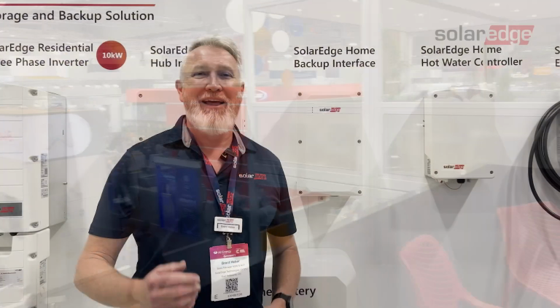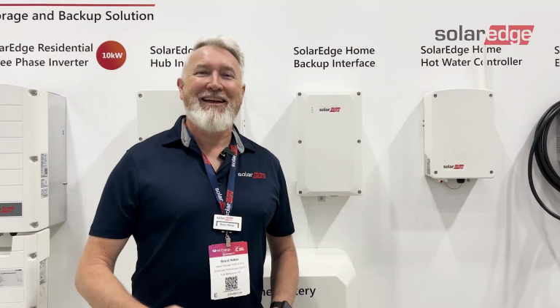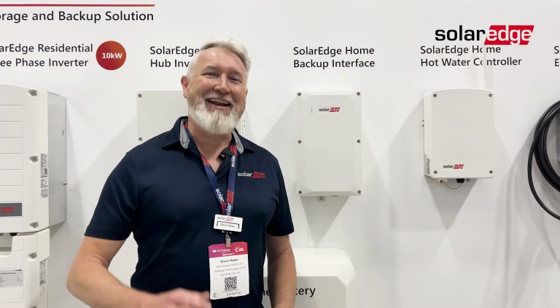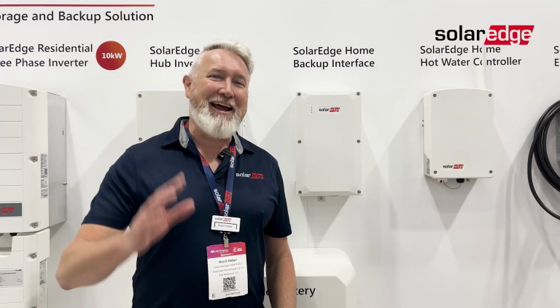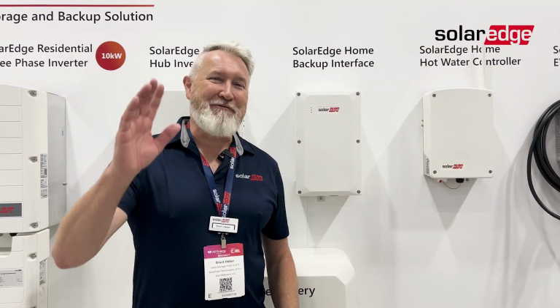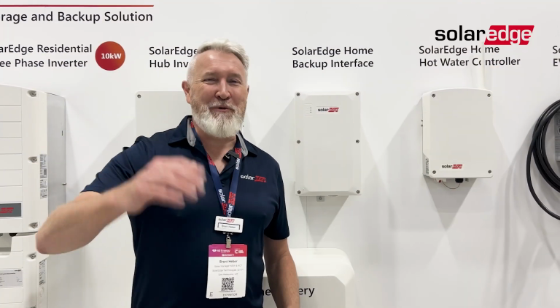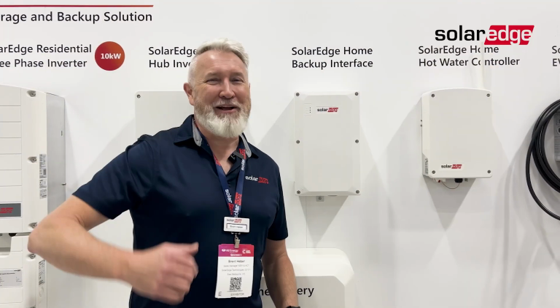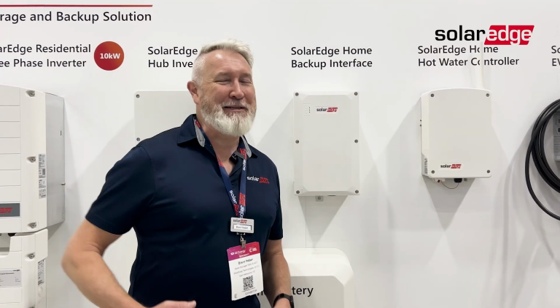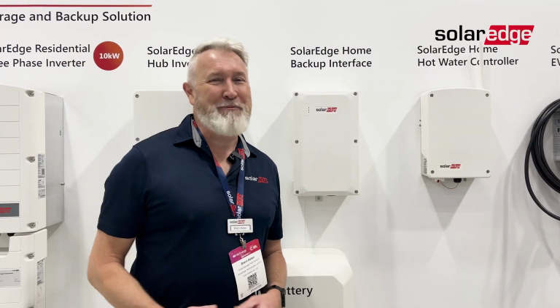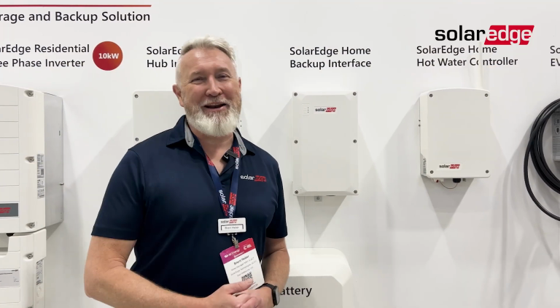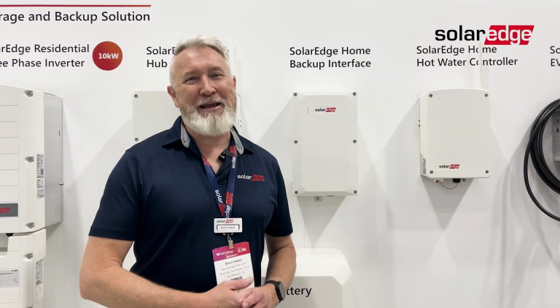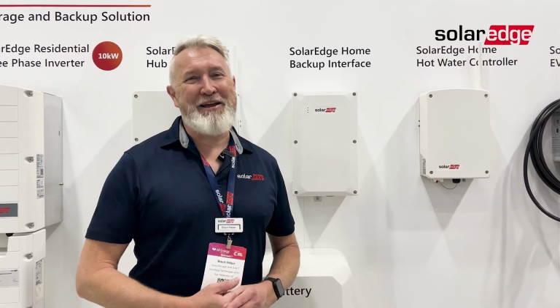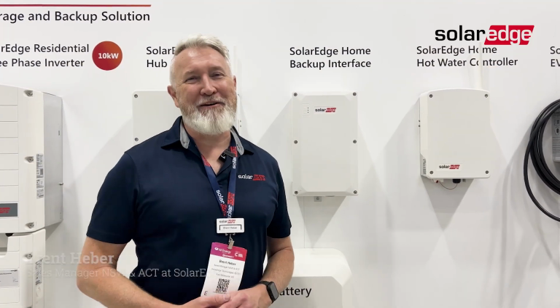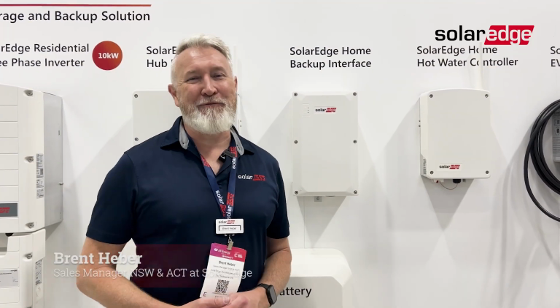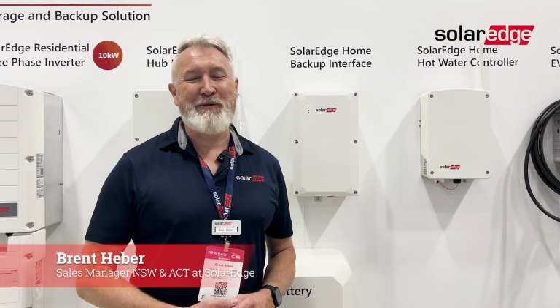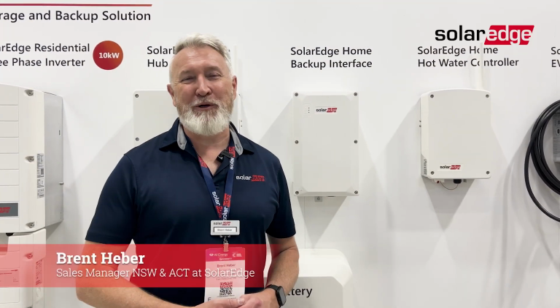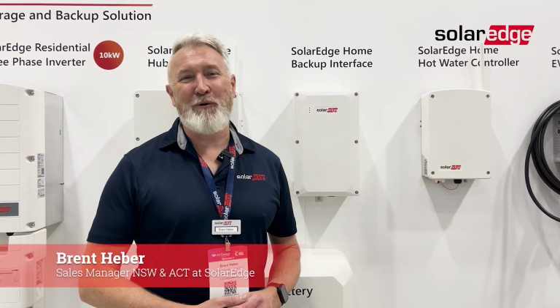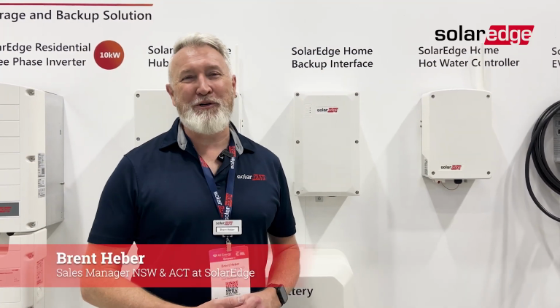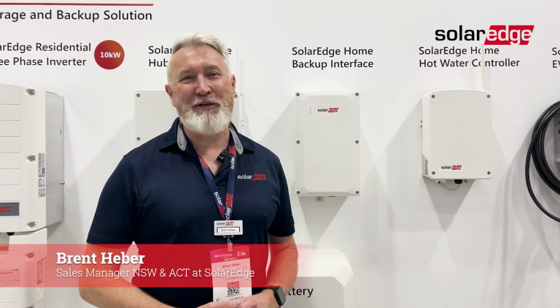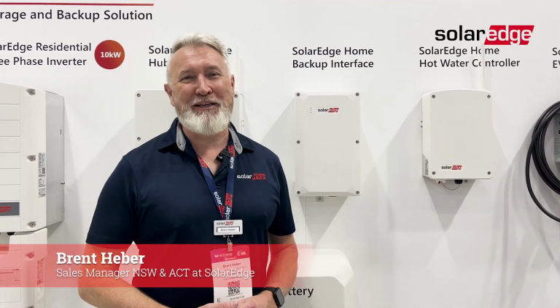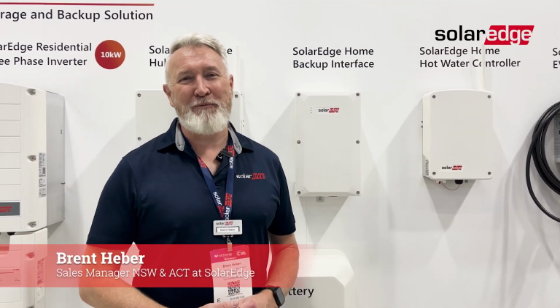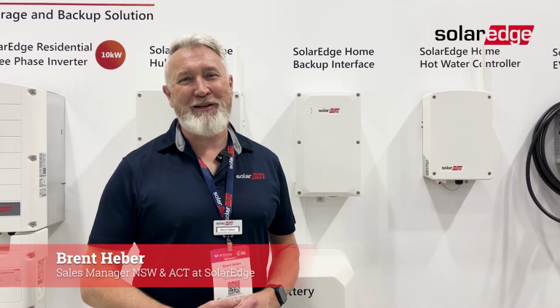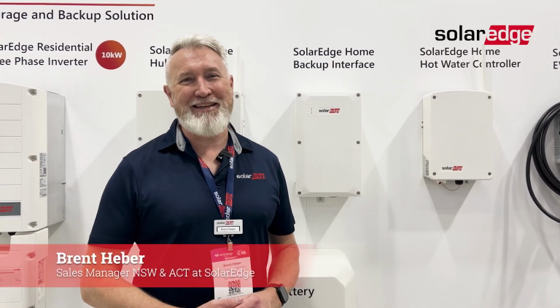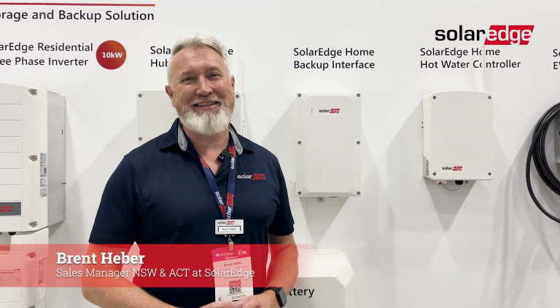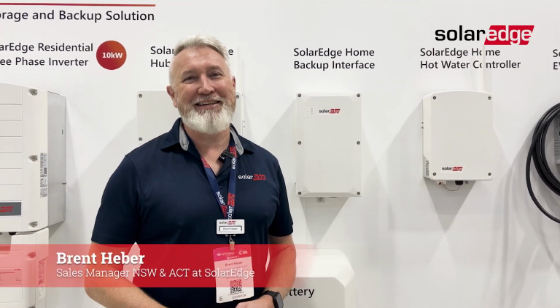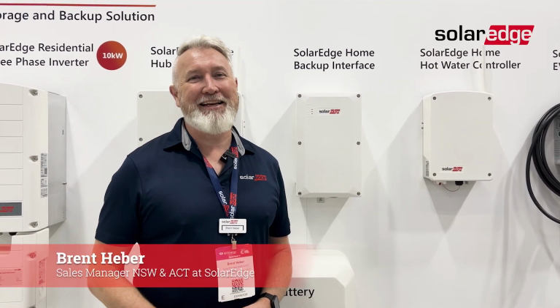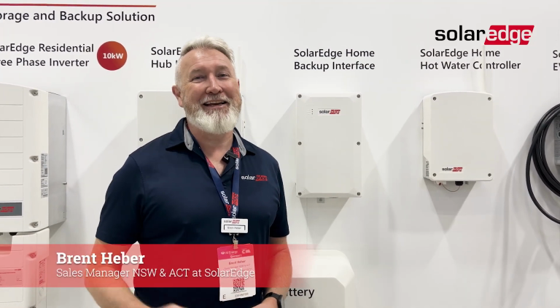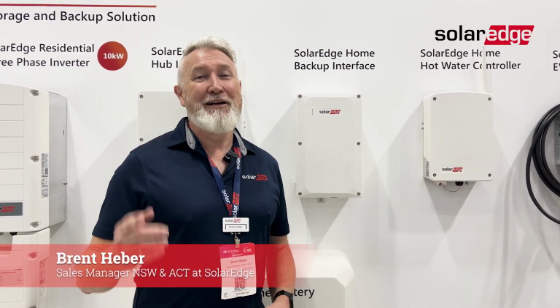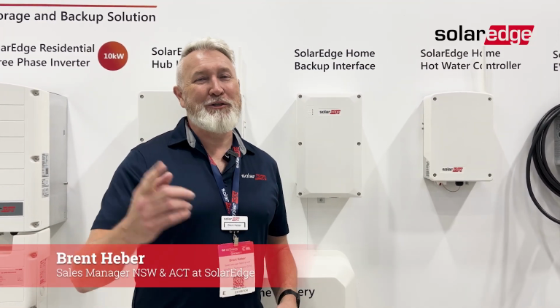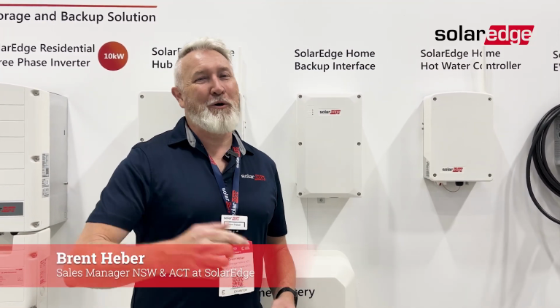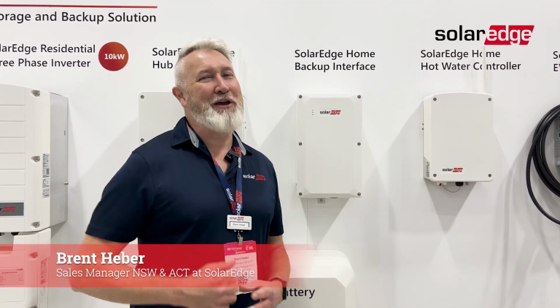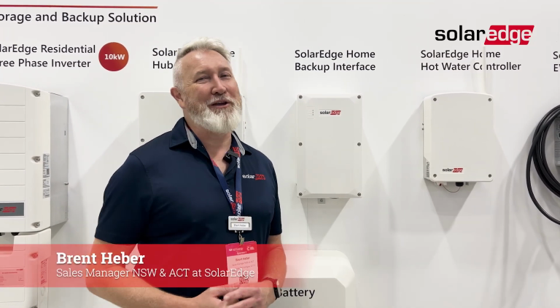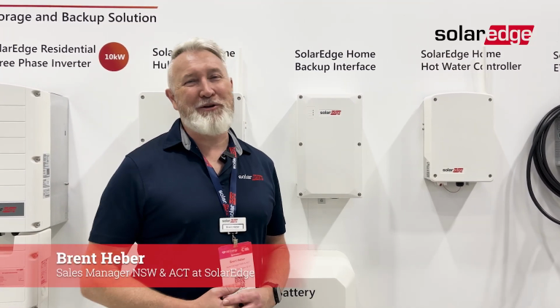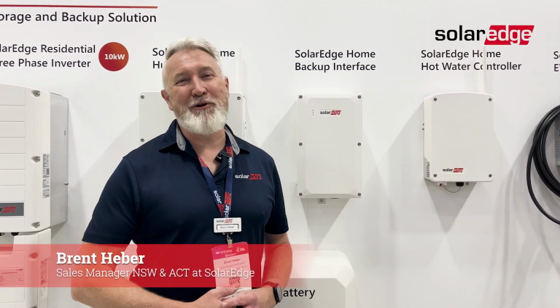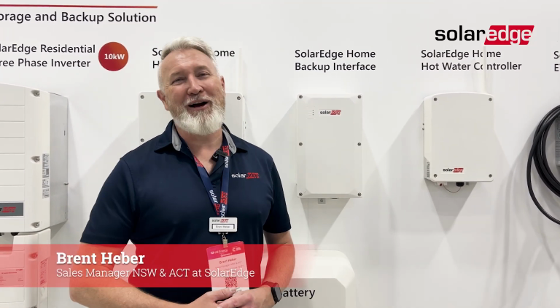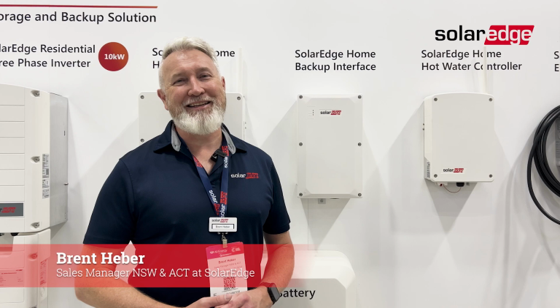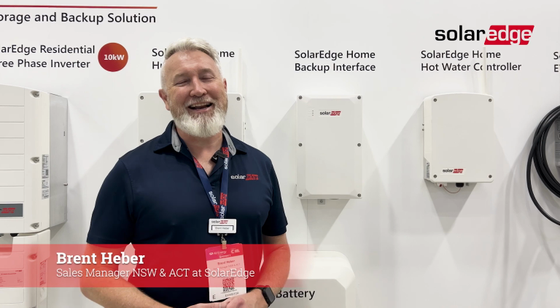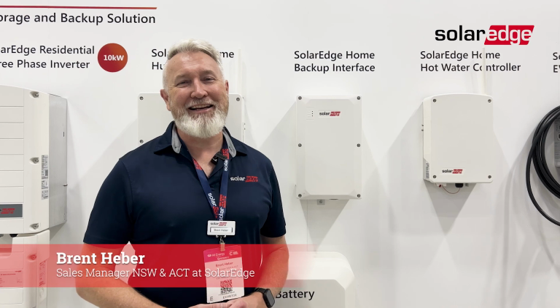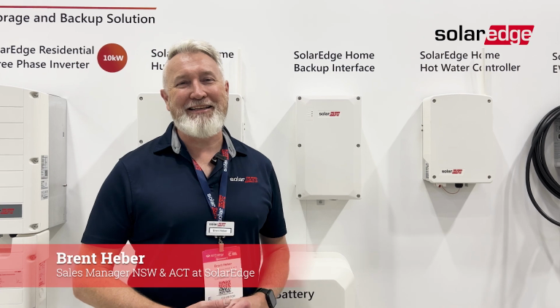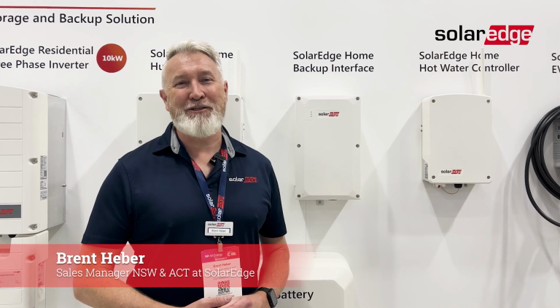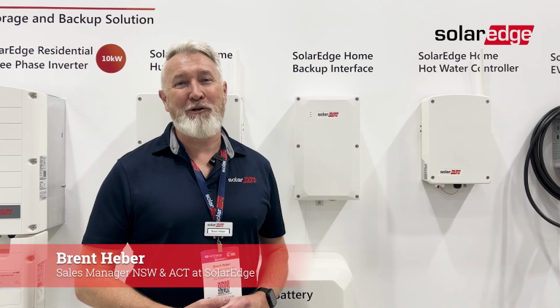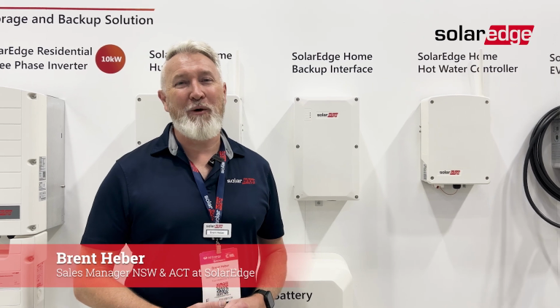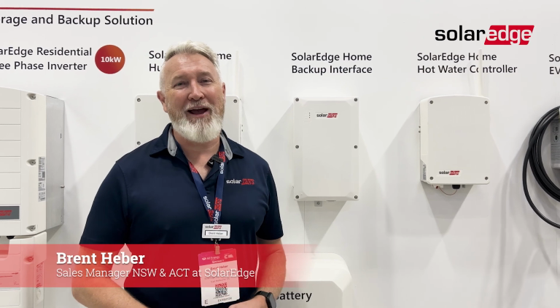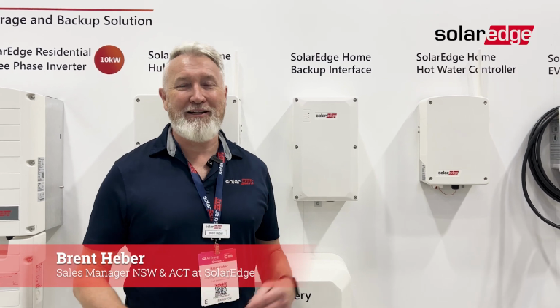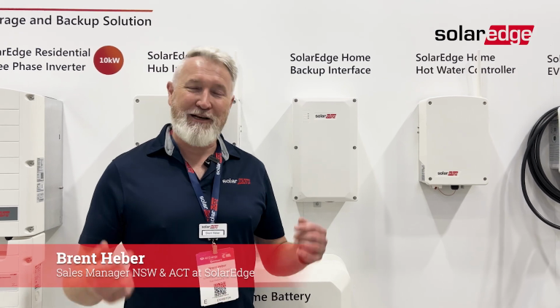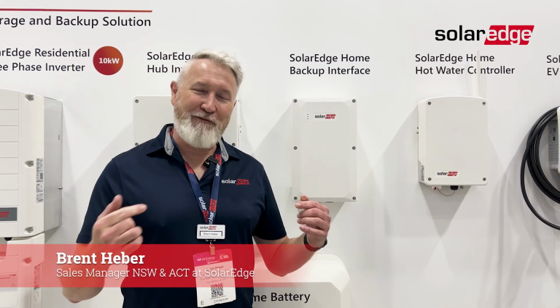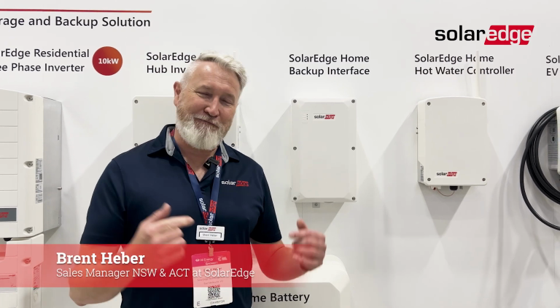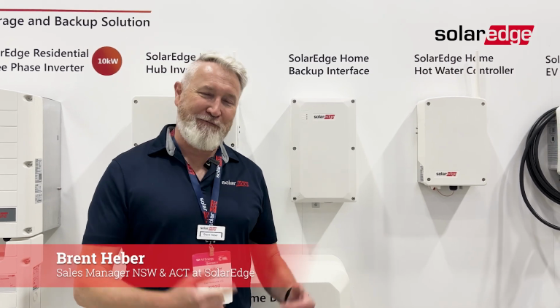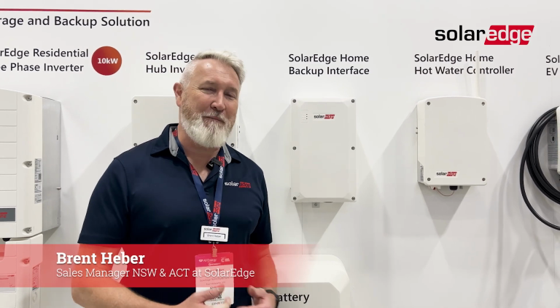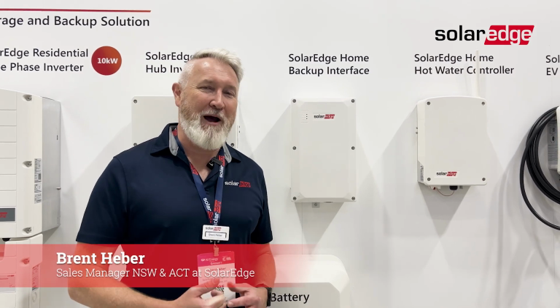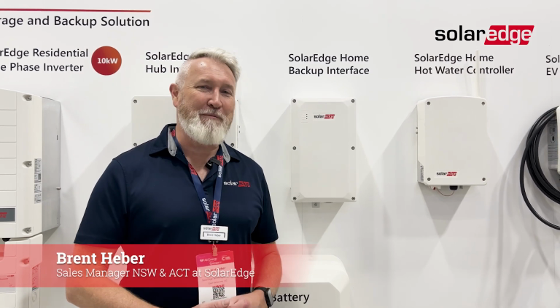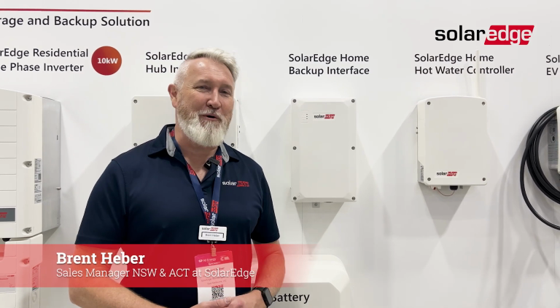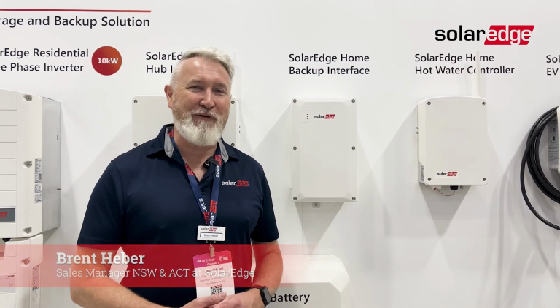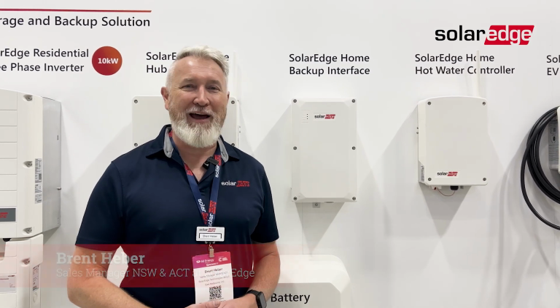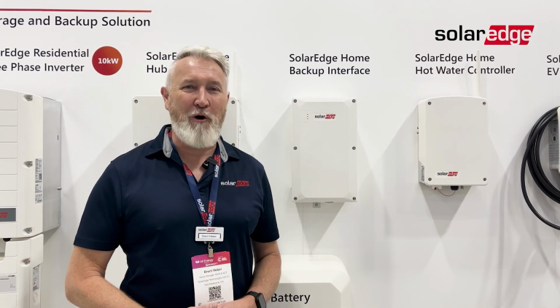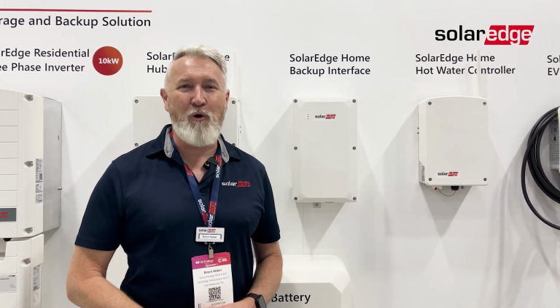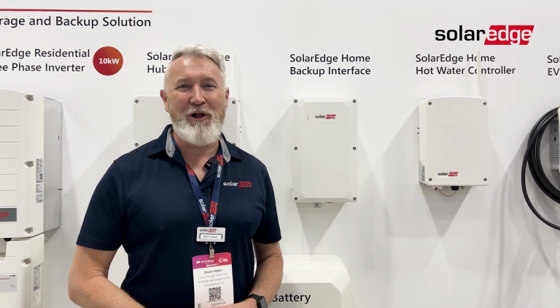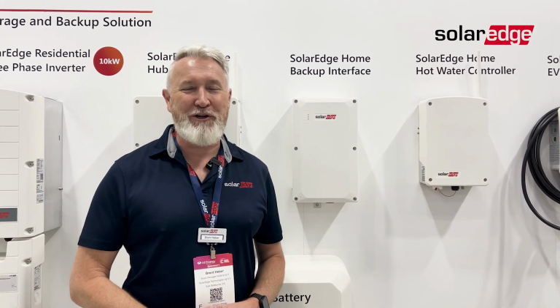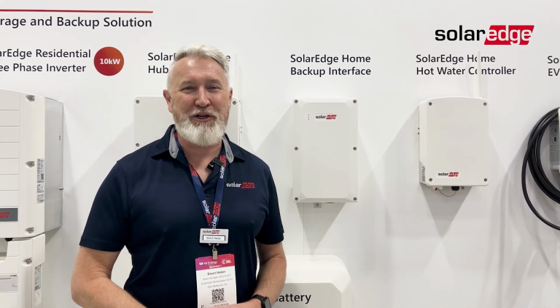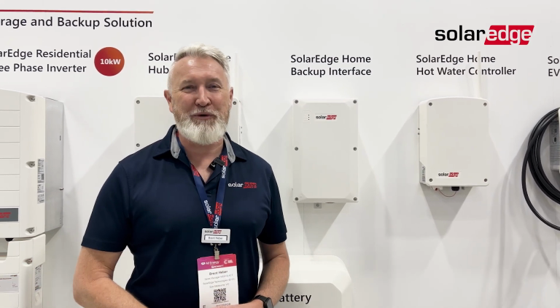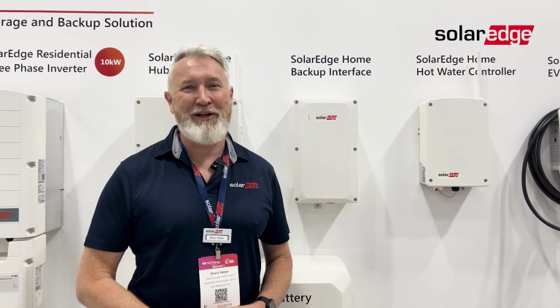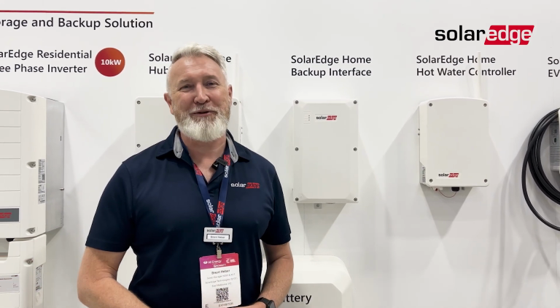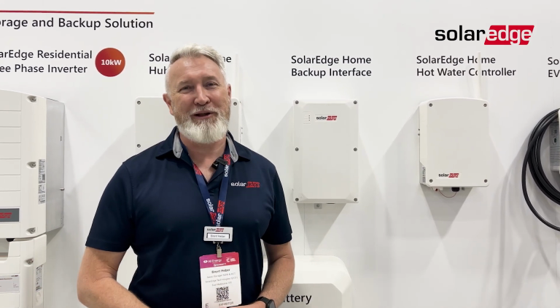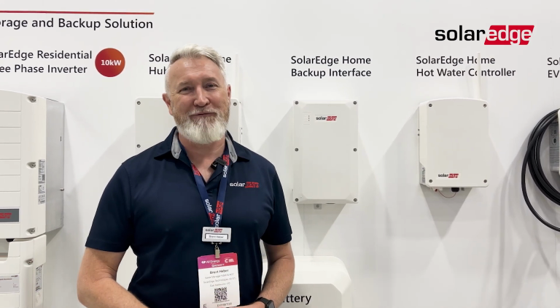G'day everybody, it's Brent Heber here from SolarEdge NSW ACT talking to you guys at AC Solar Warehouse from our booth at All Energy 2024.